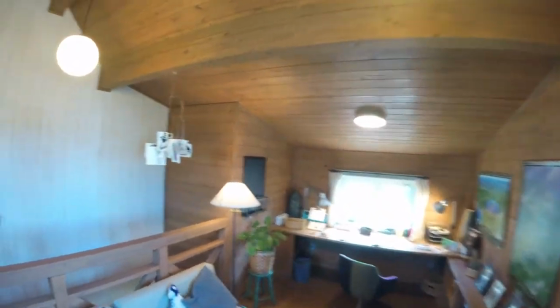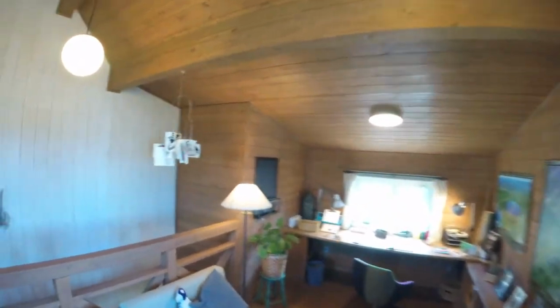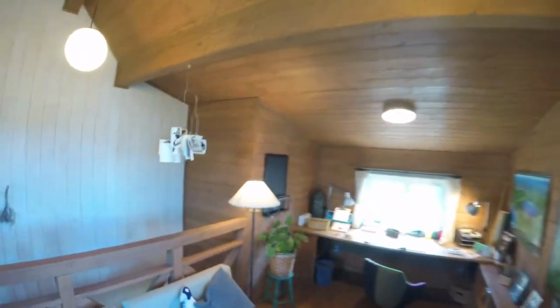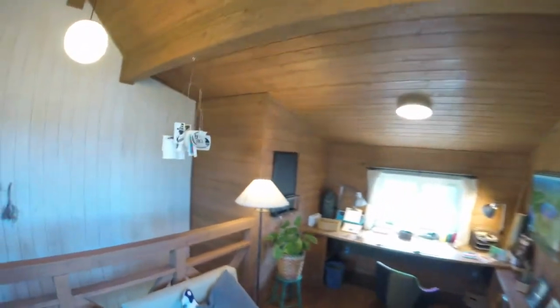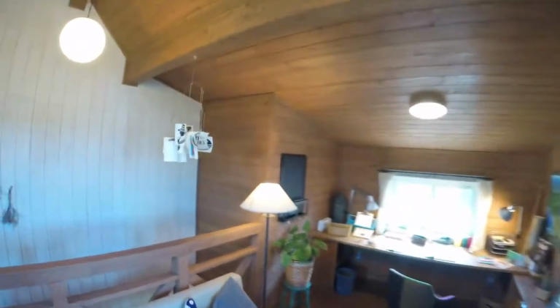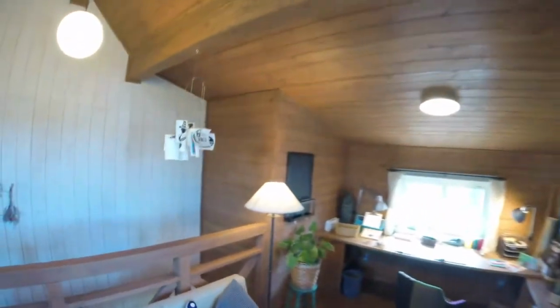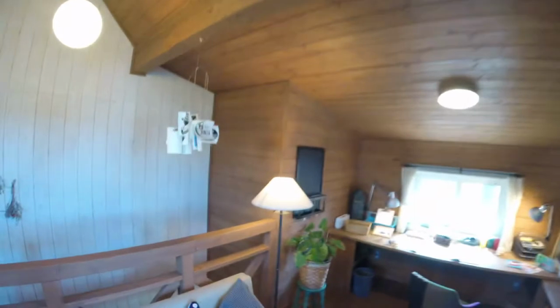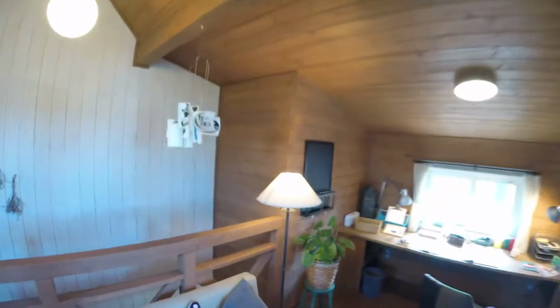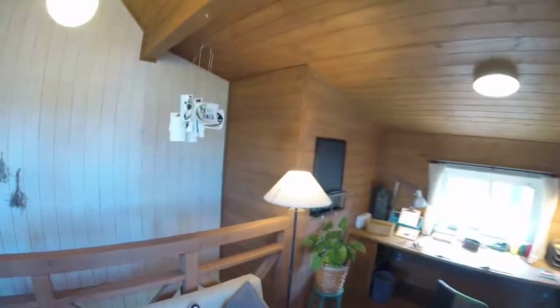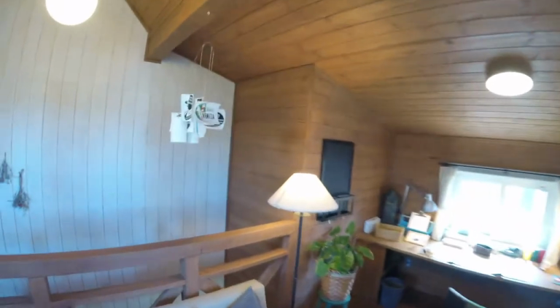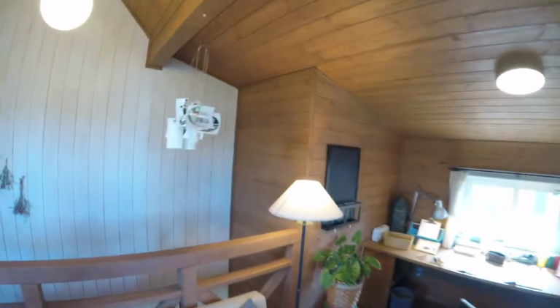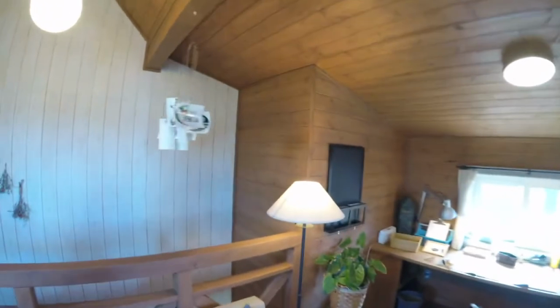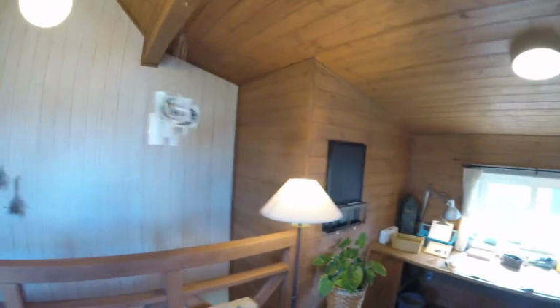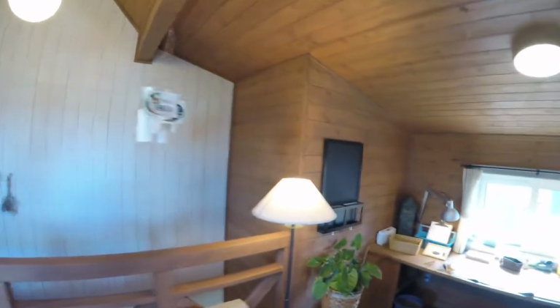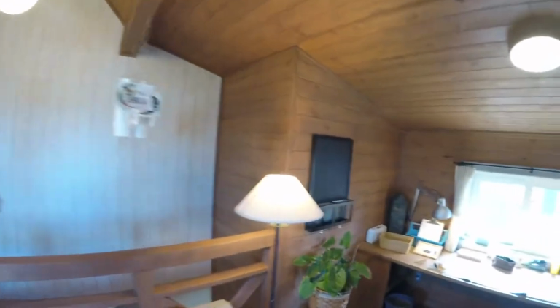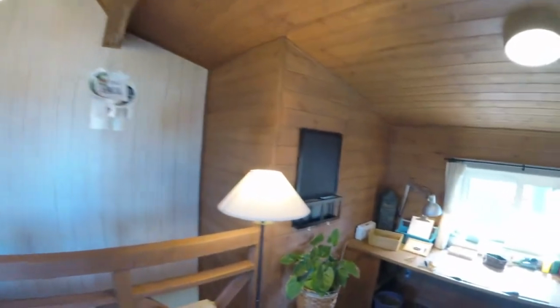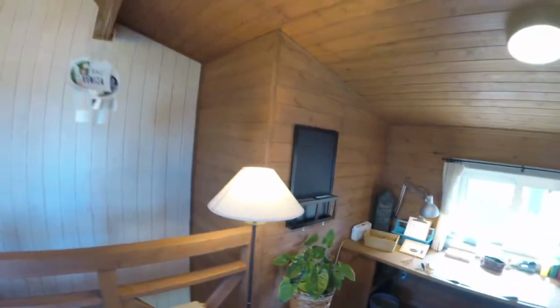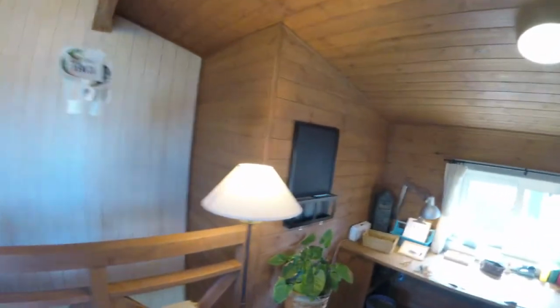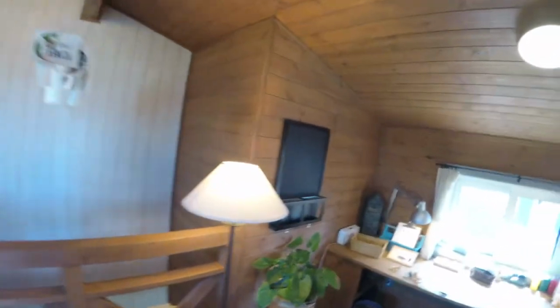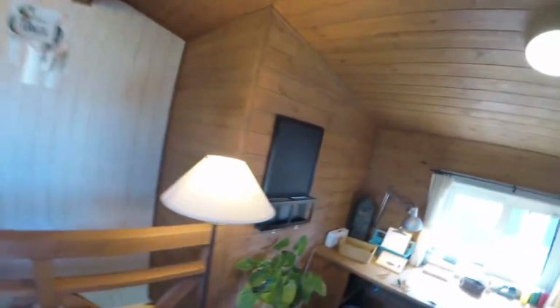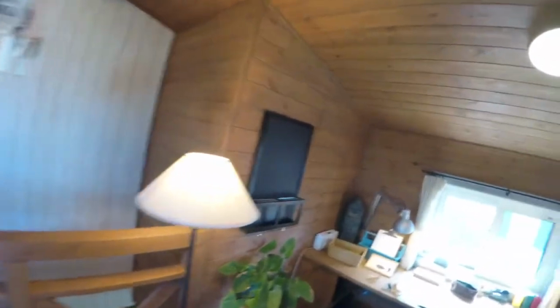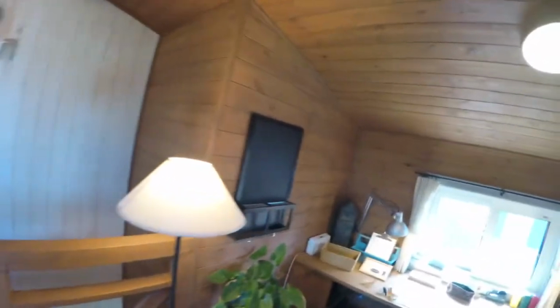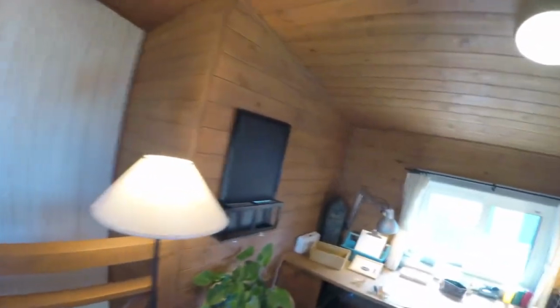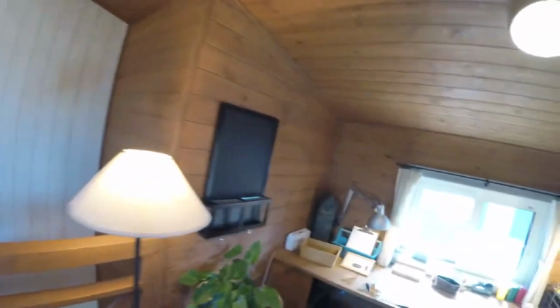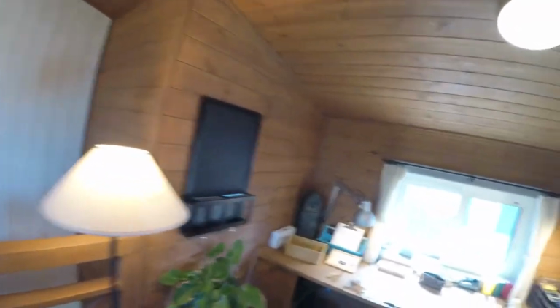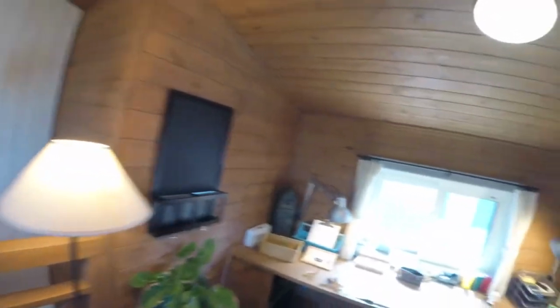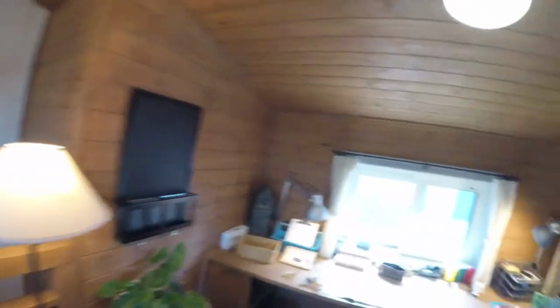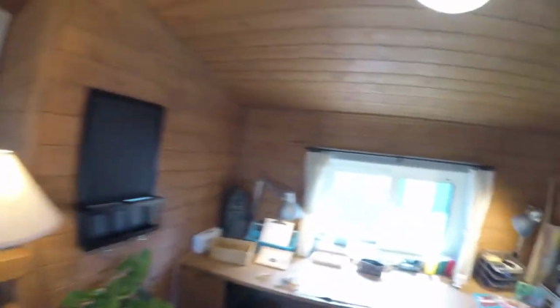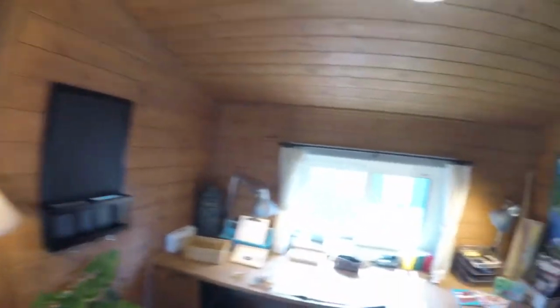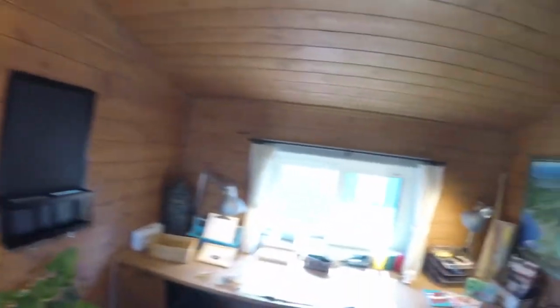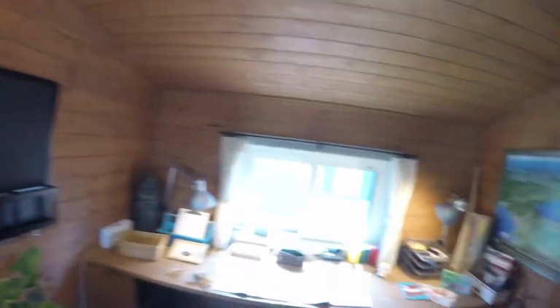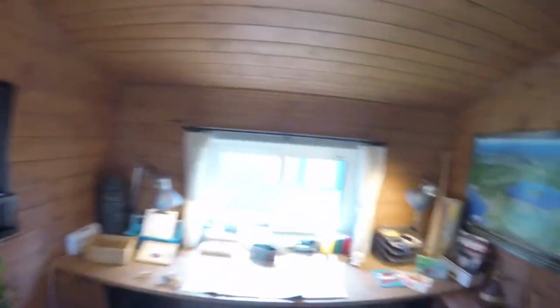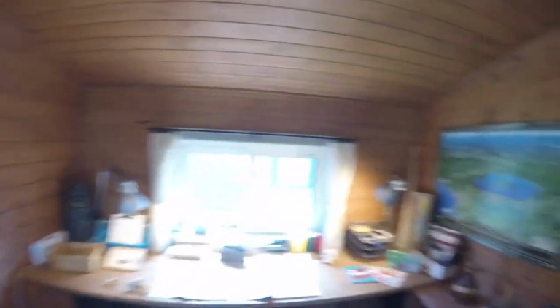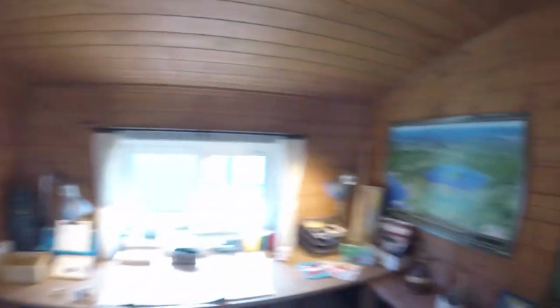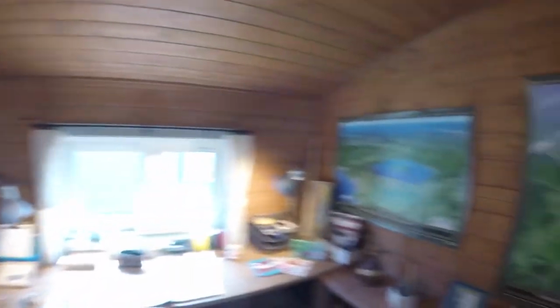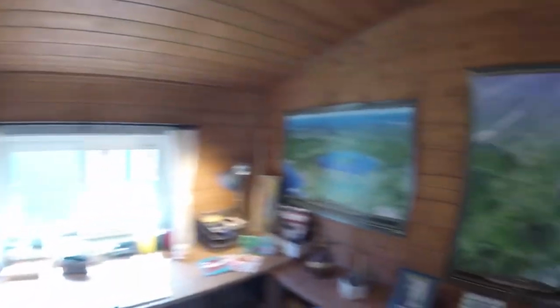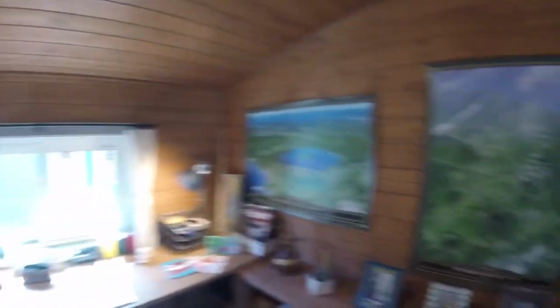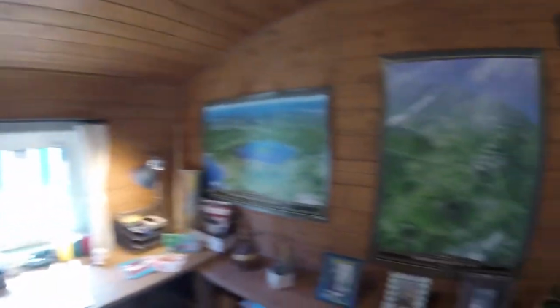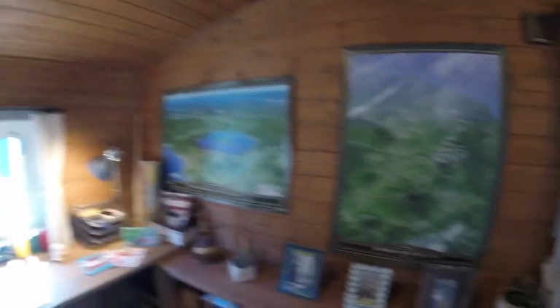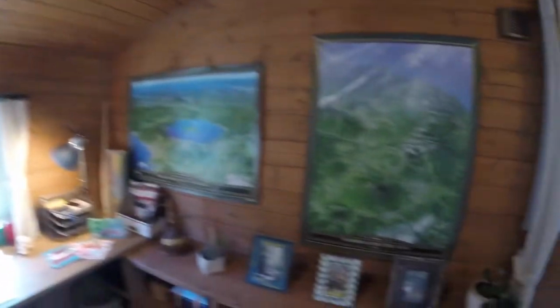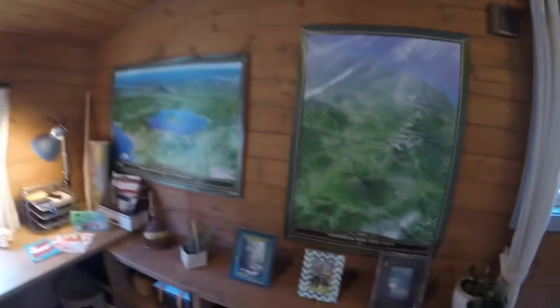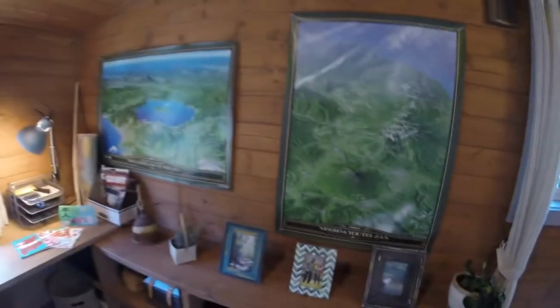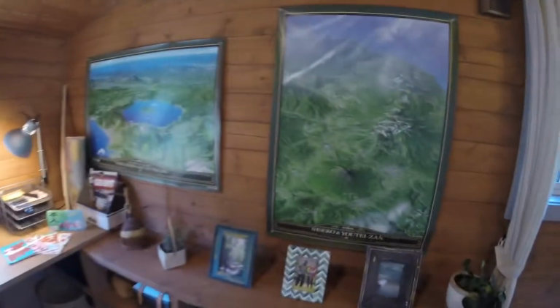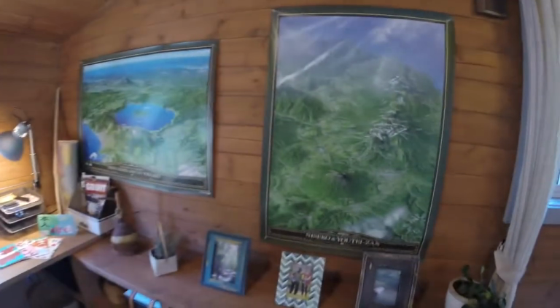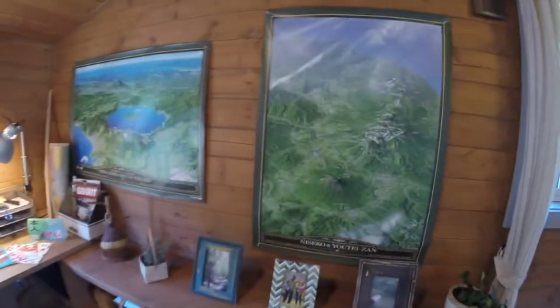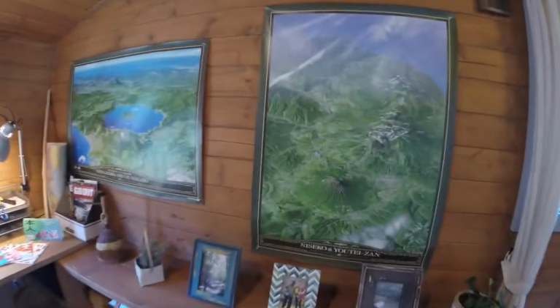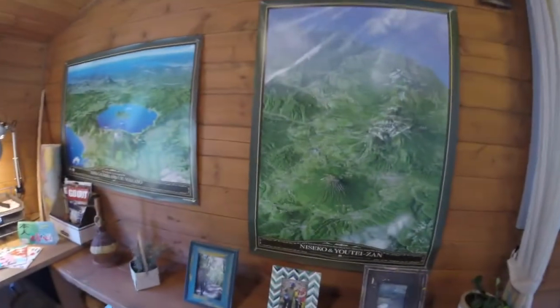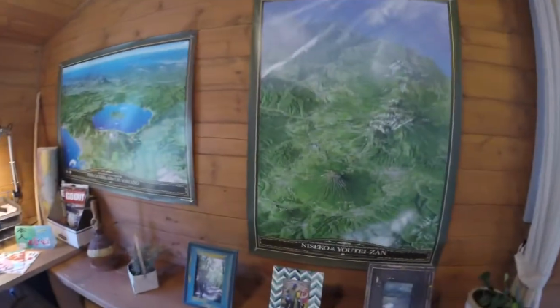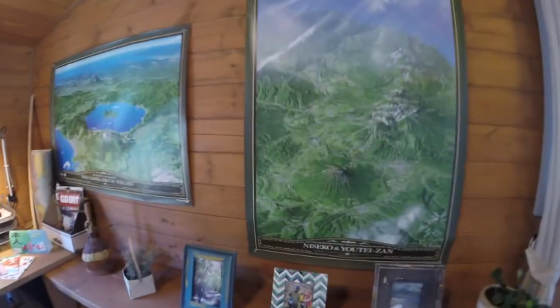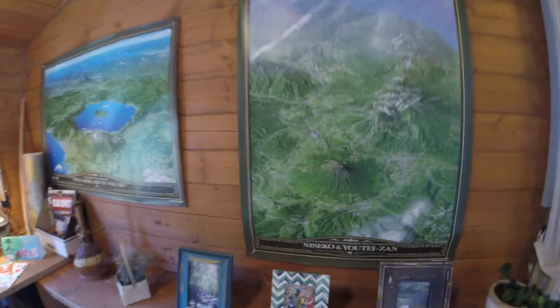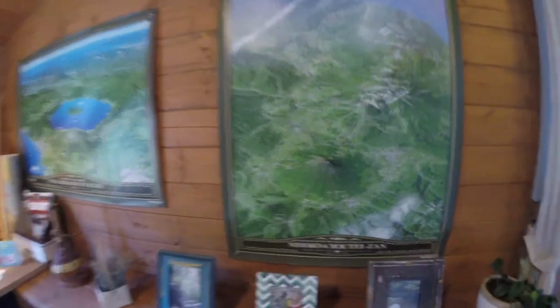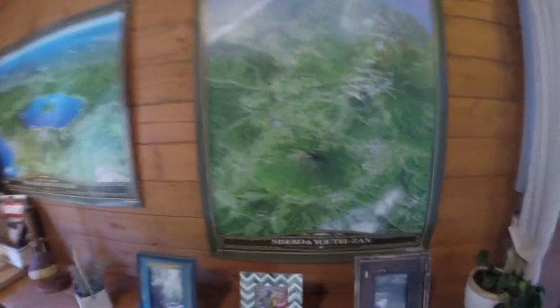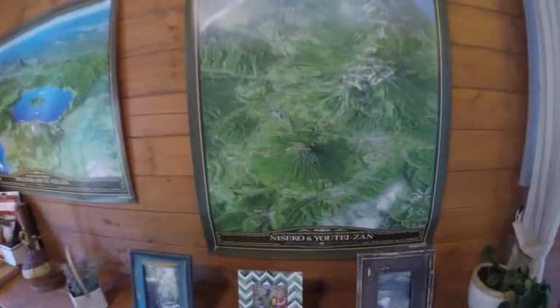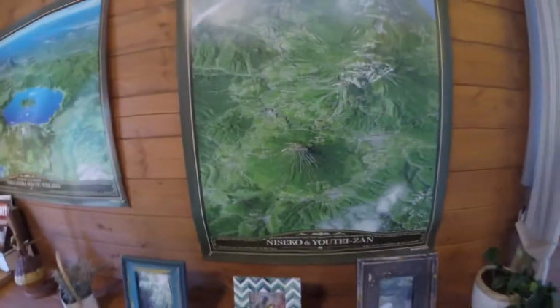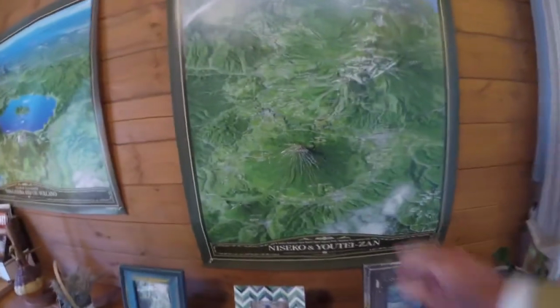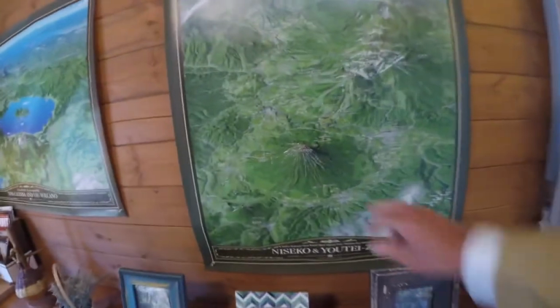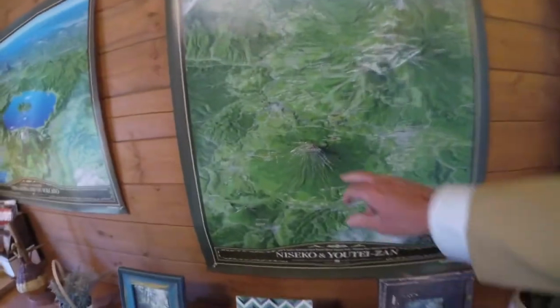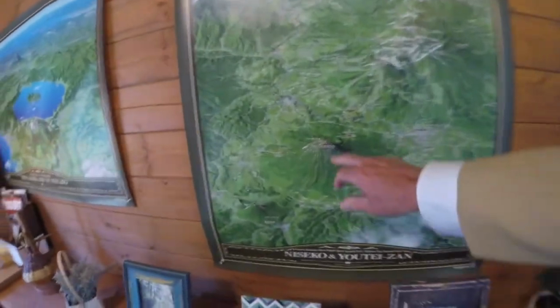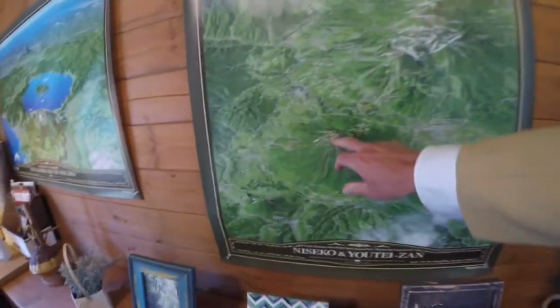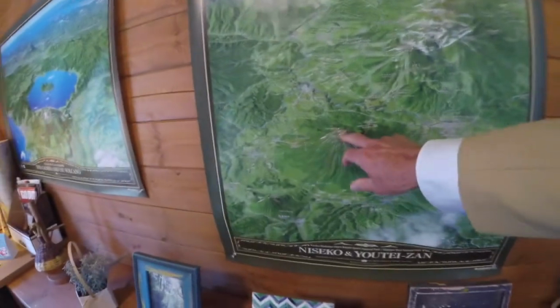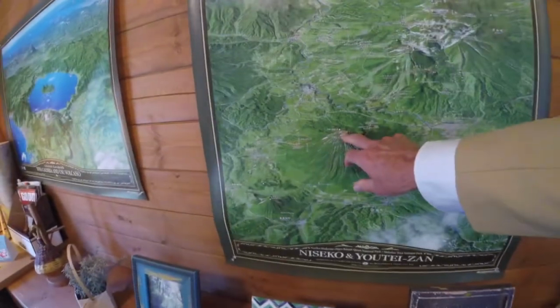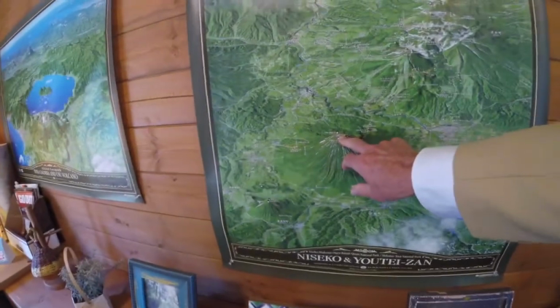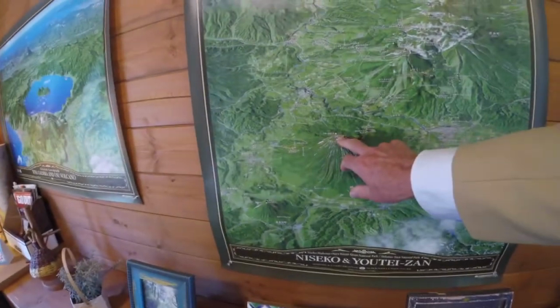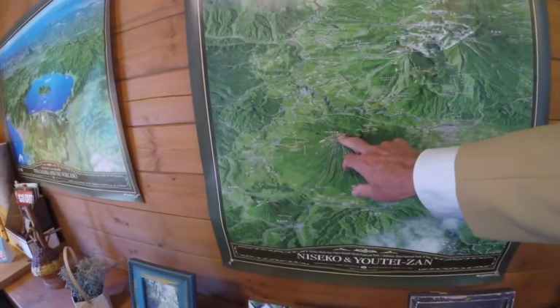Everything in here is cute. There's Mount Yote, baby.